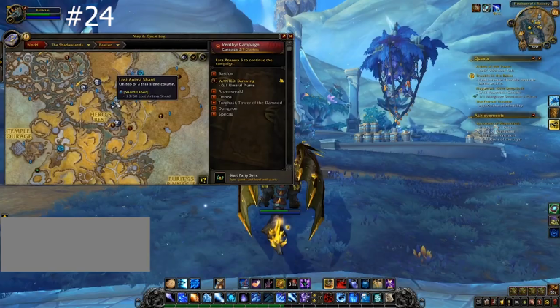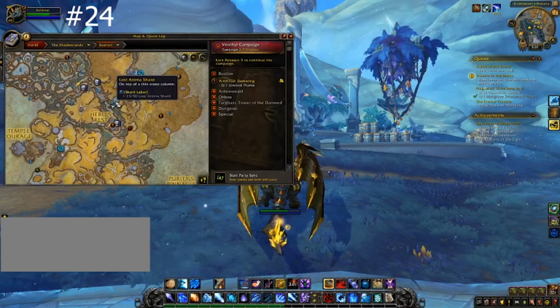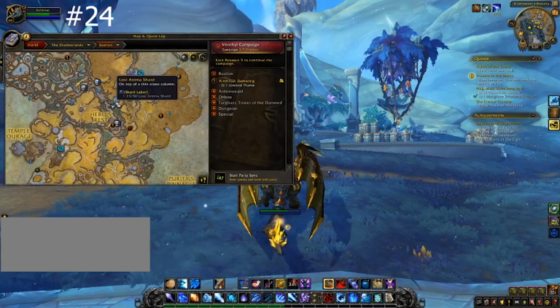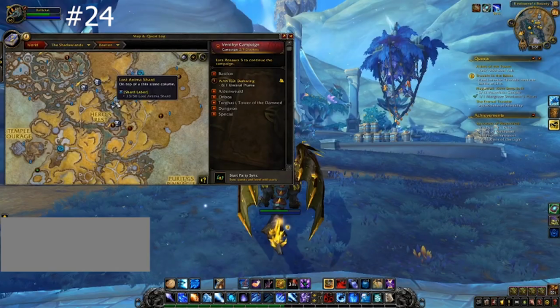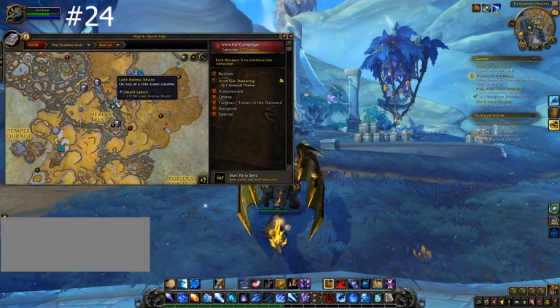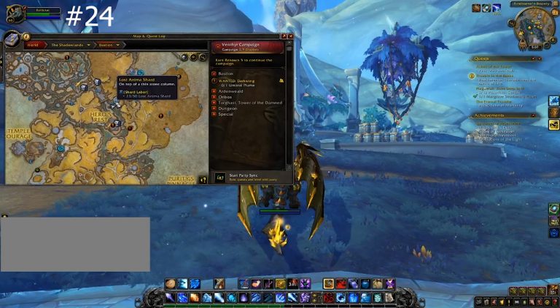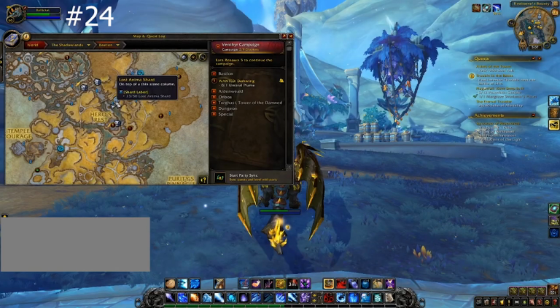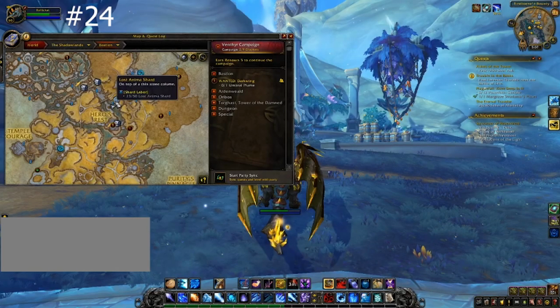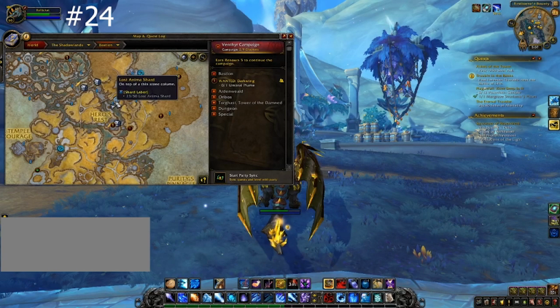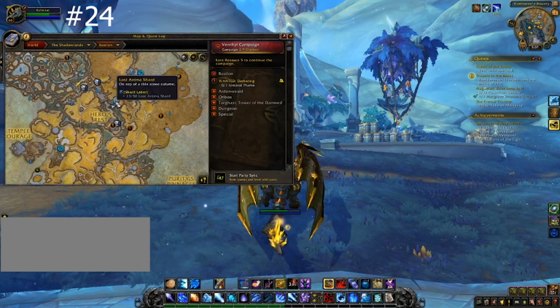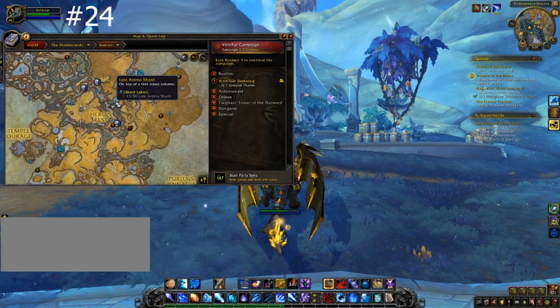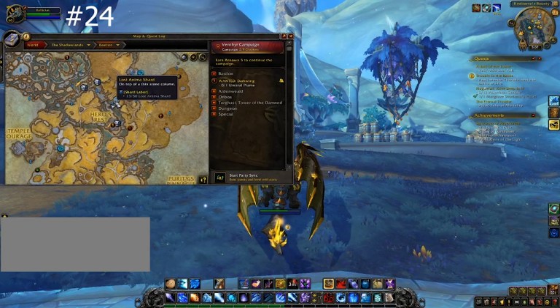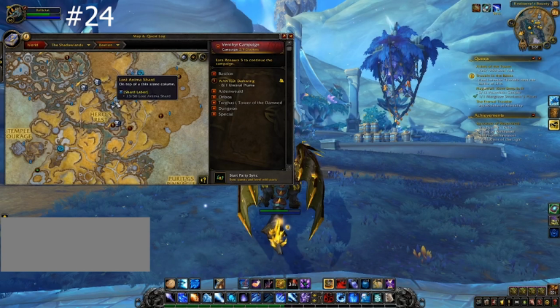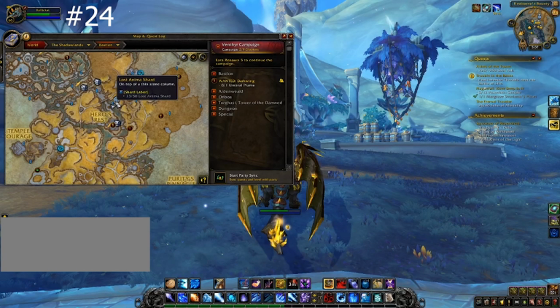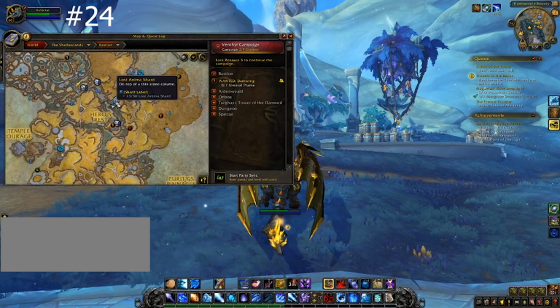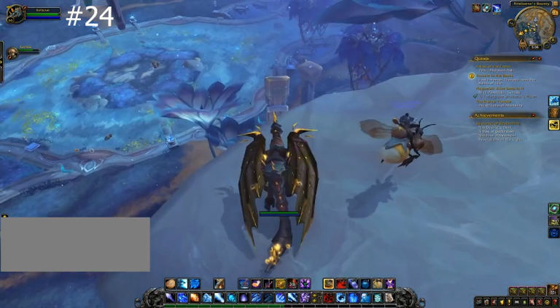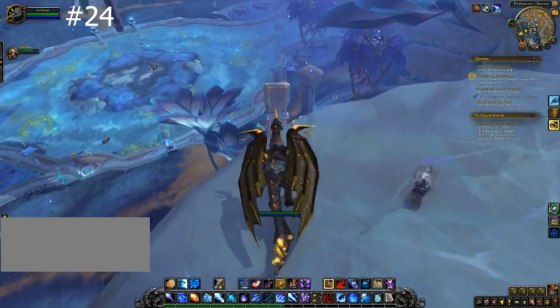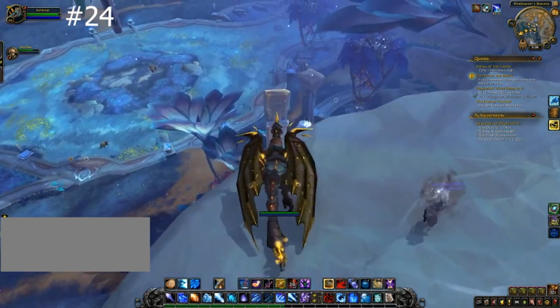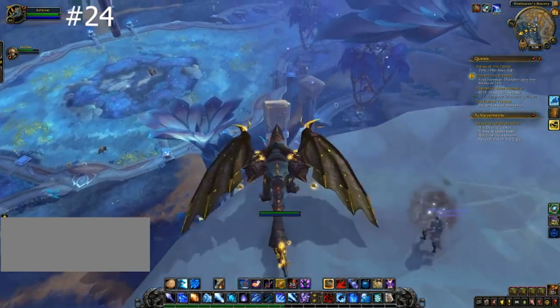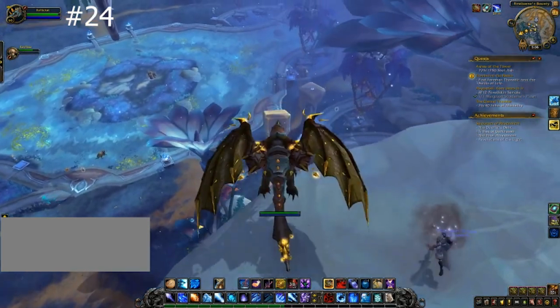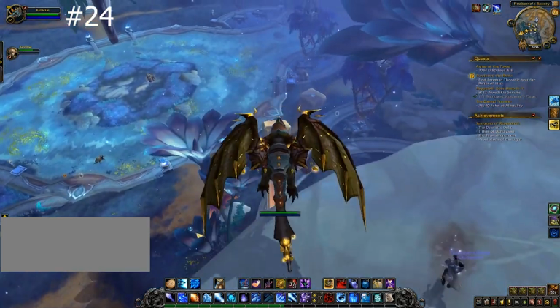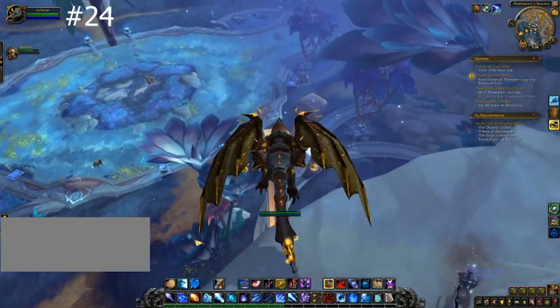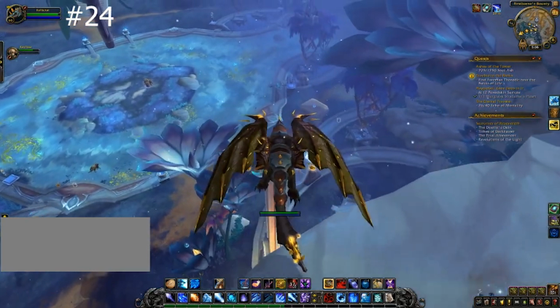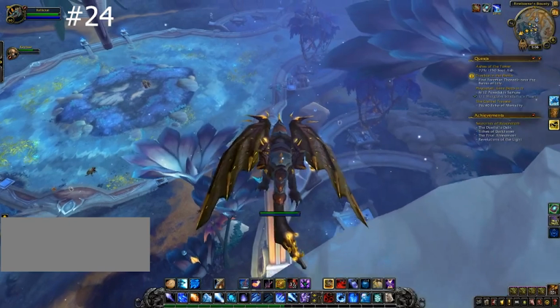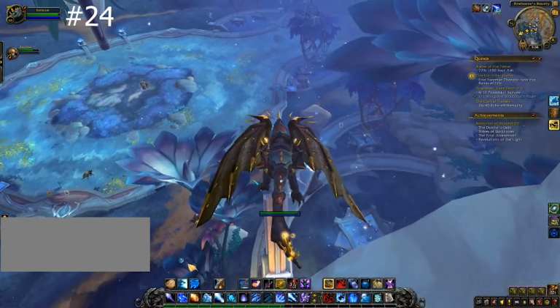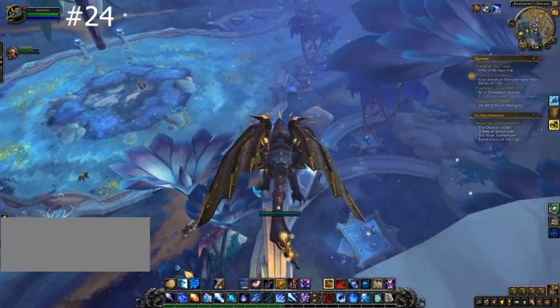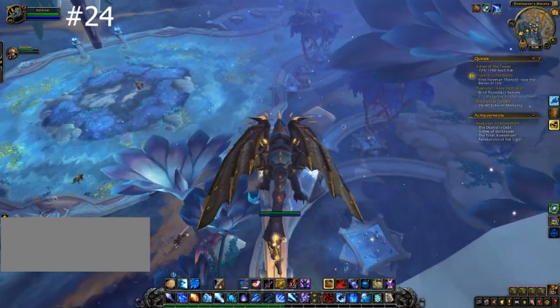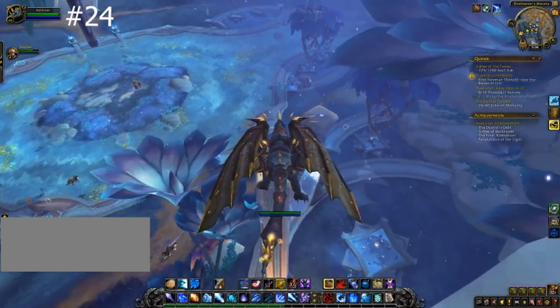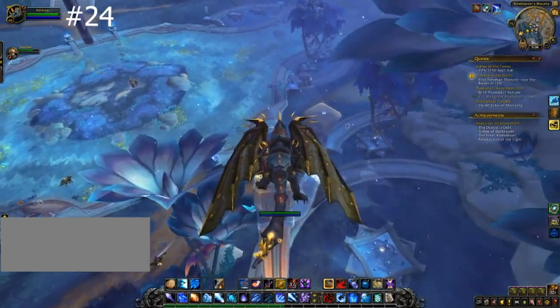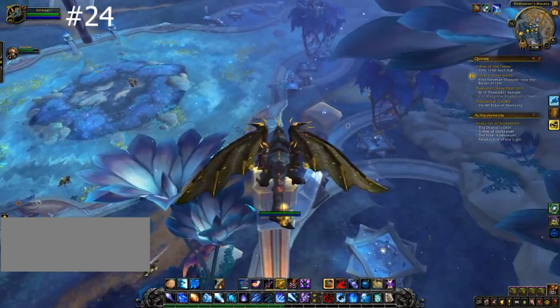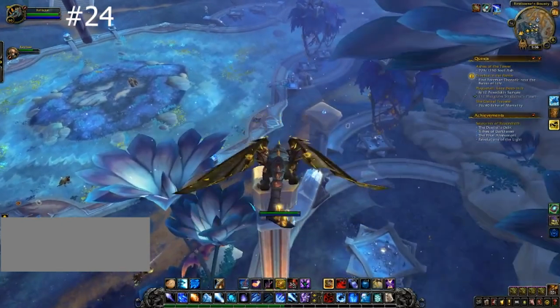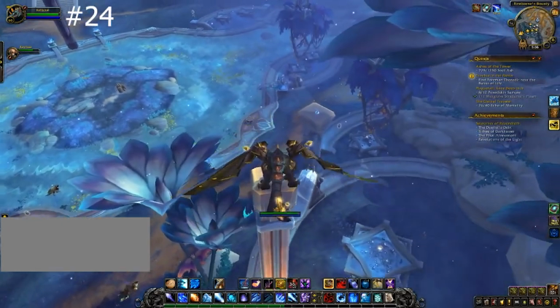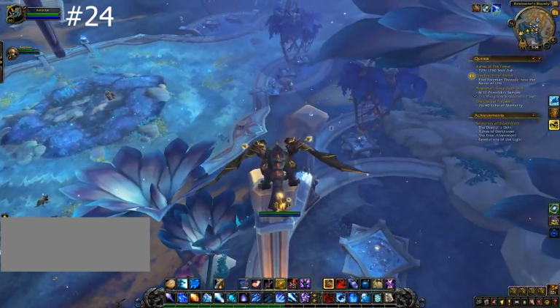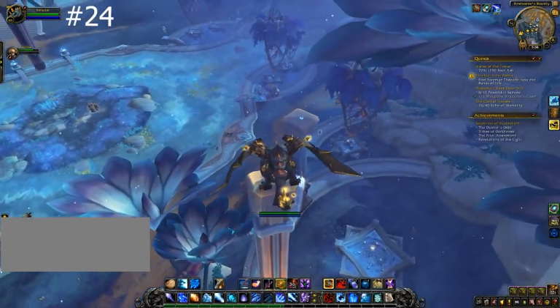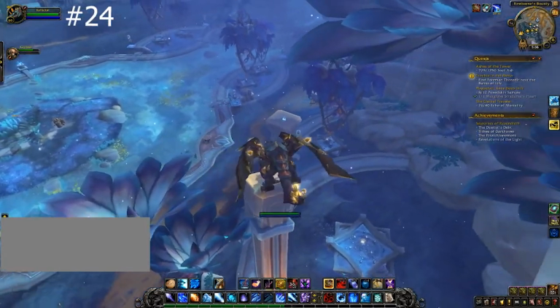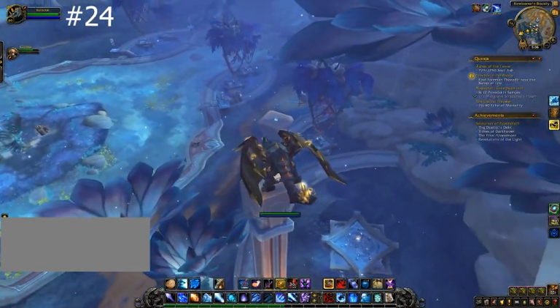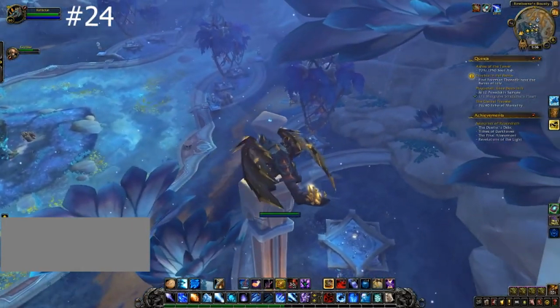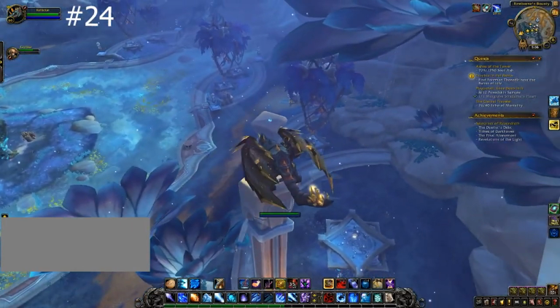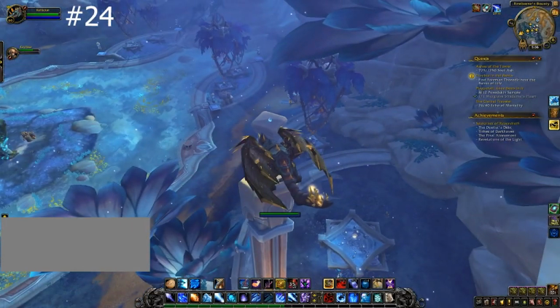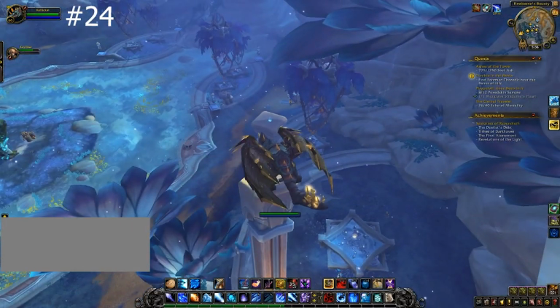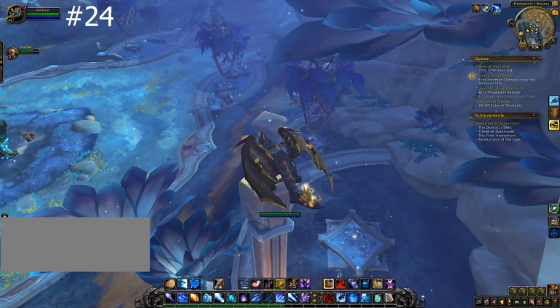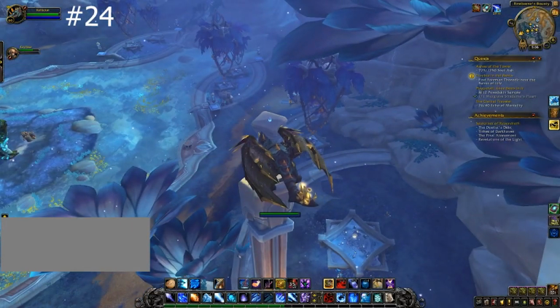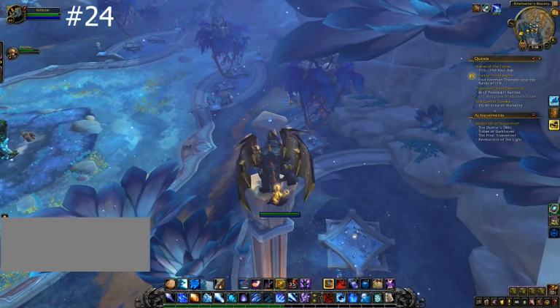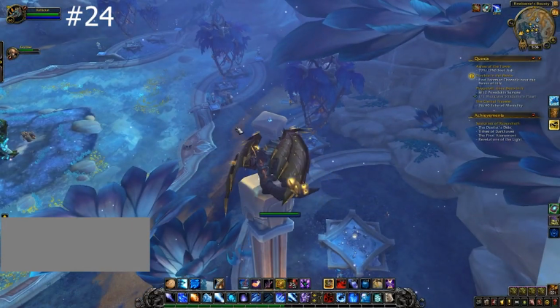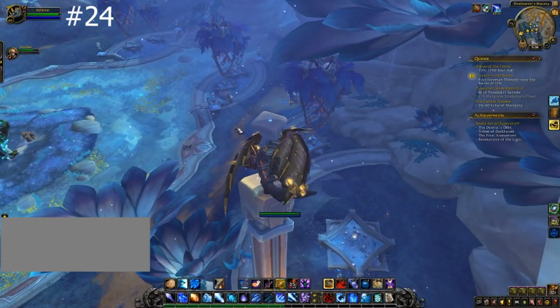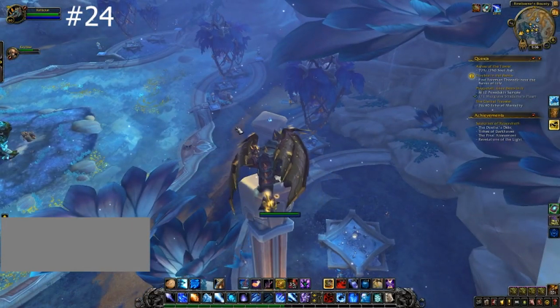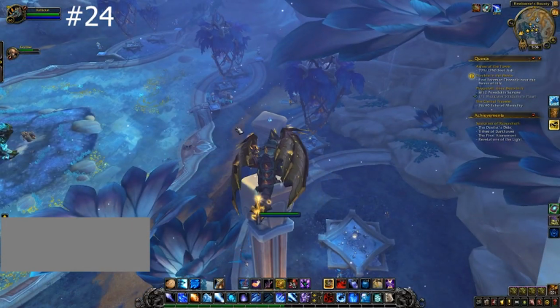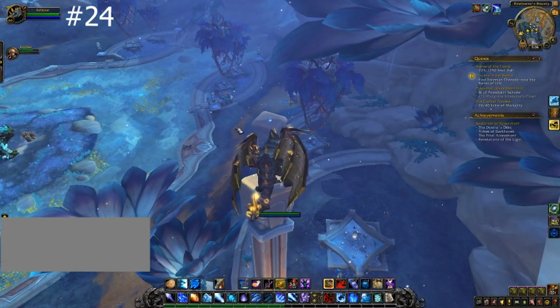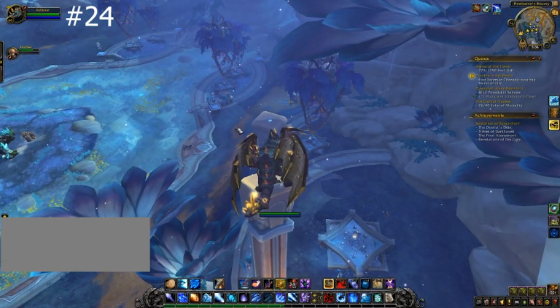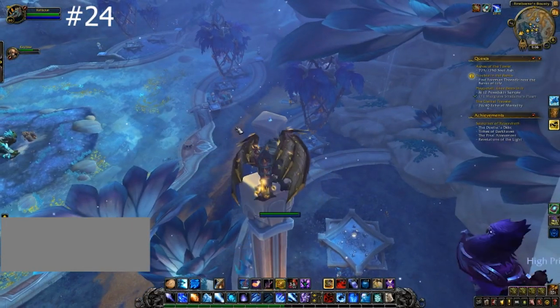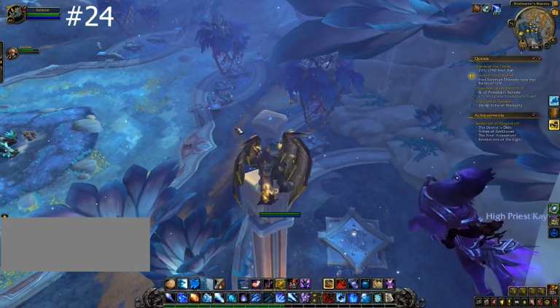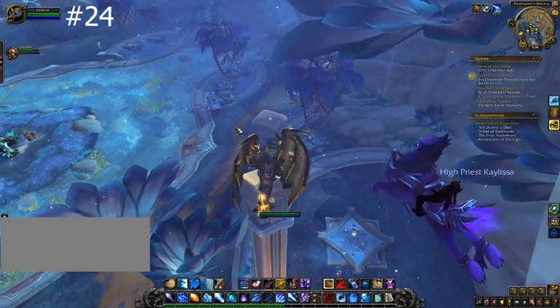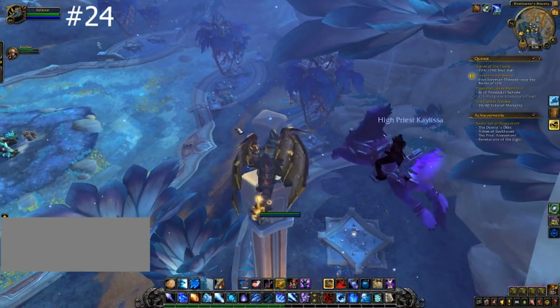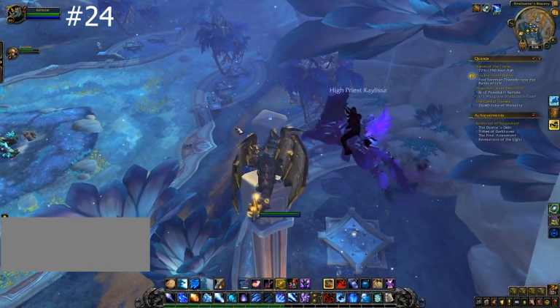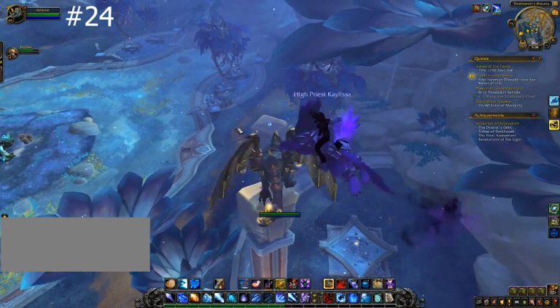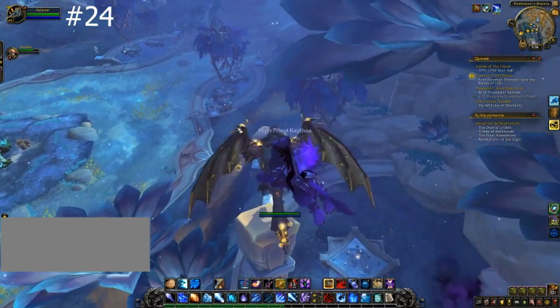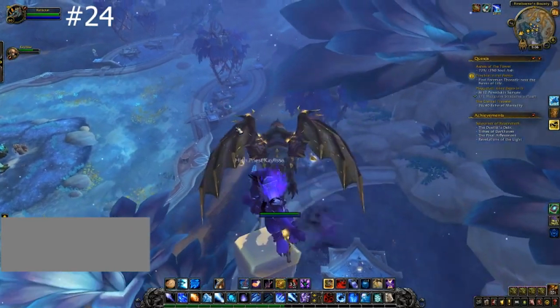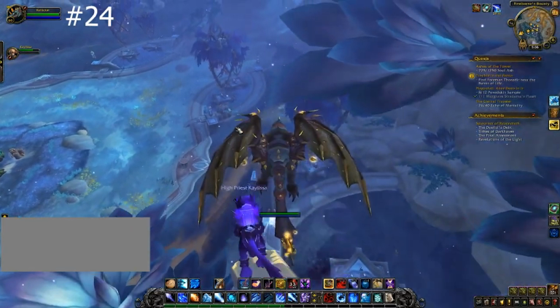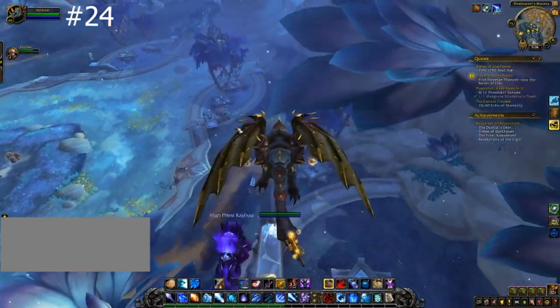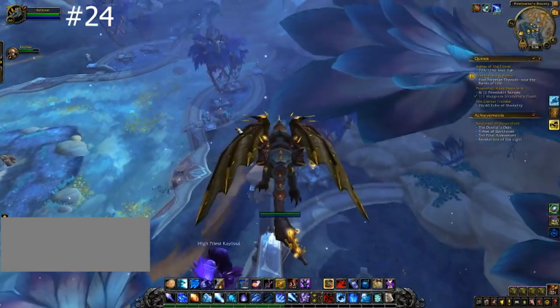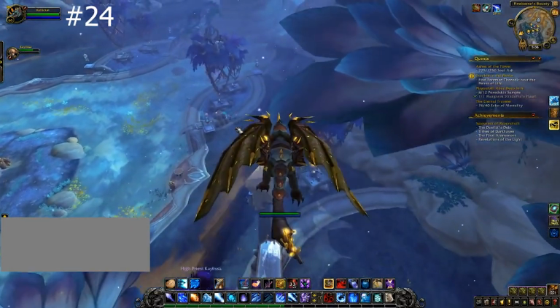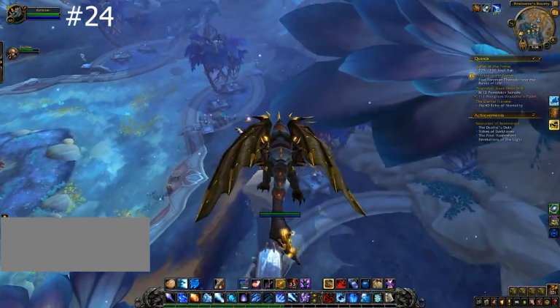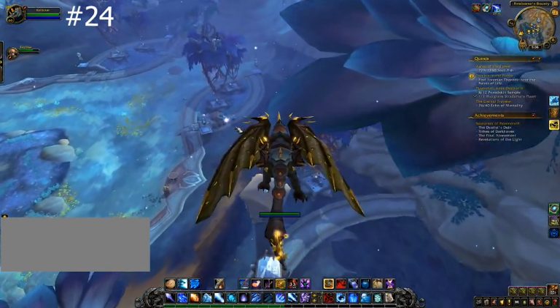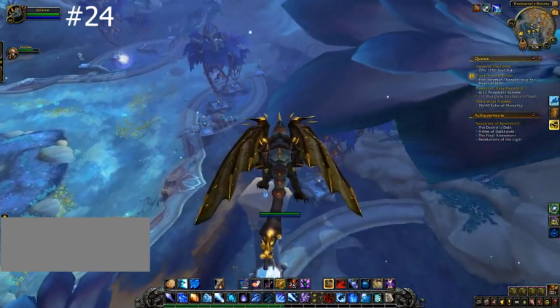Looking above Firstborn's Bounty, you are going to see your target. Mount jump on top of the pillars and acquire your target.